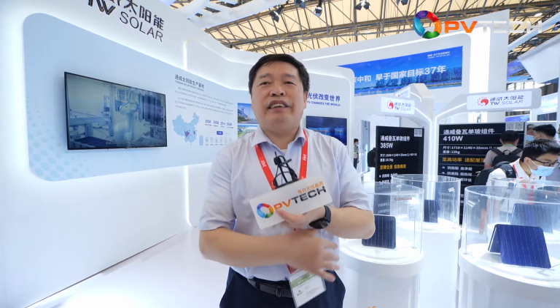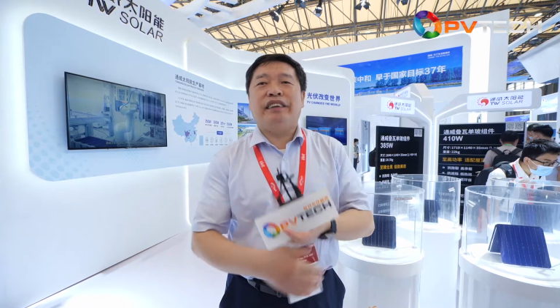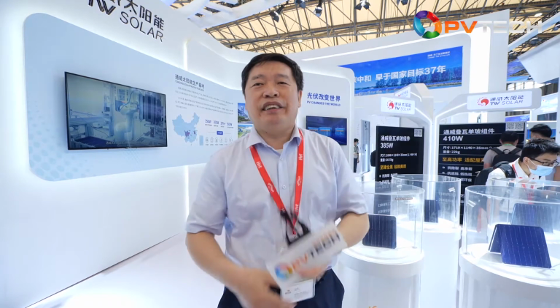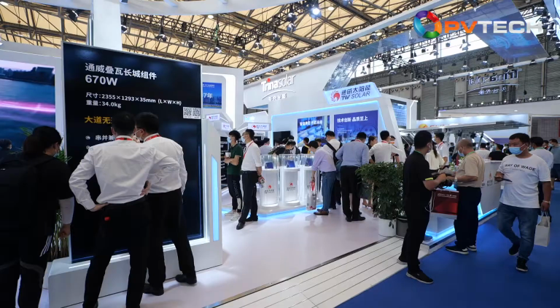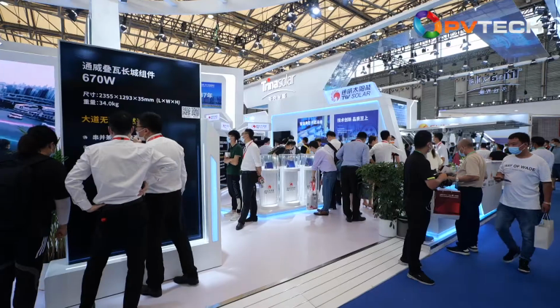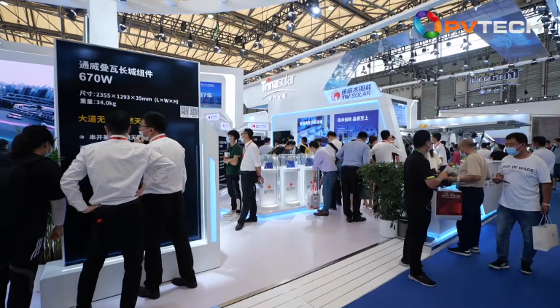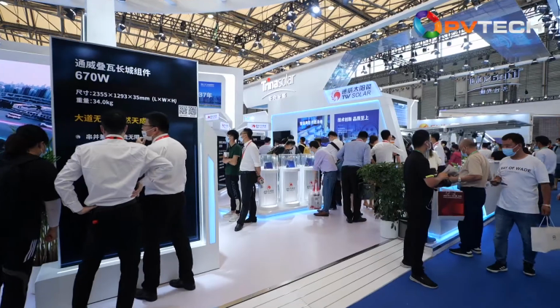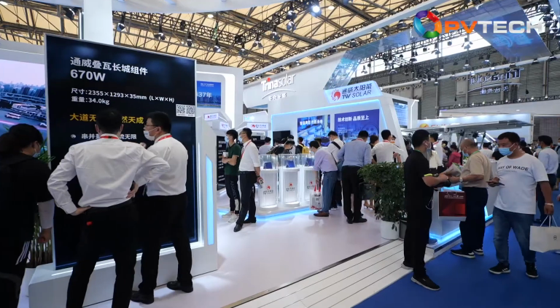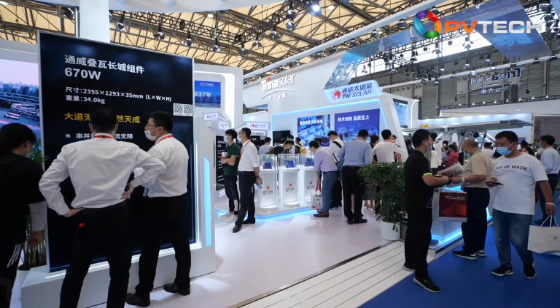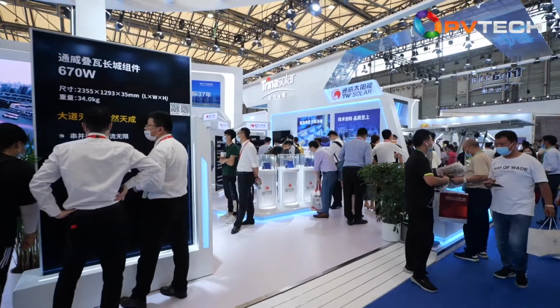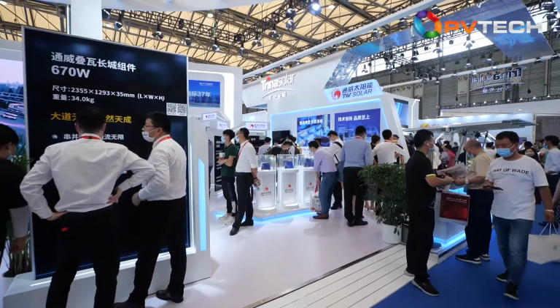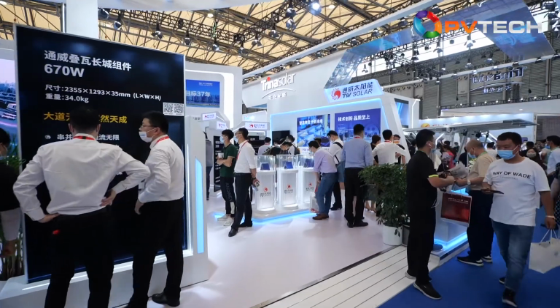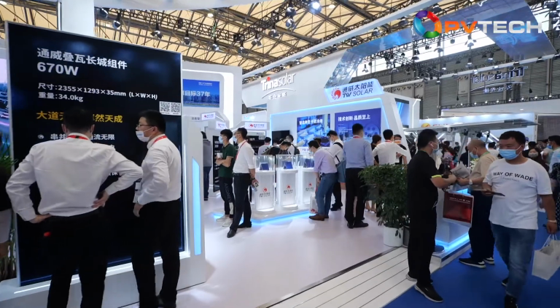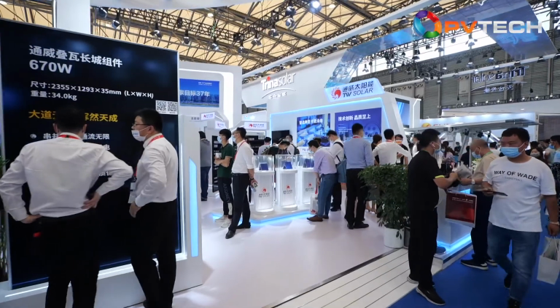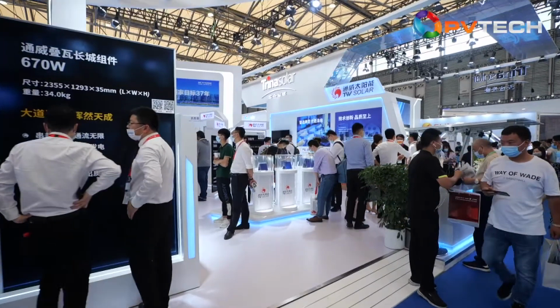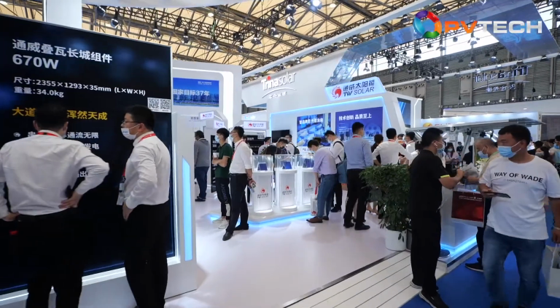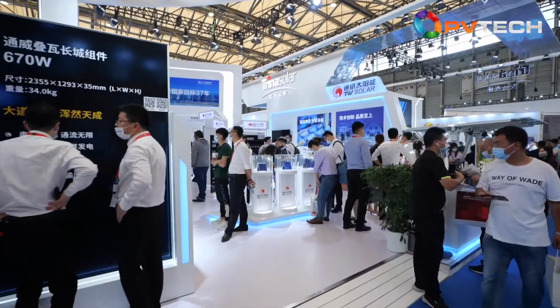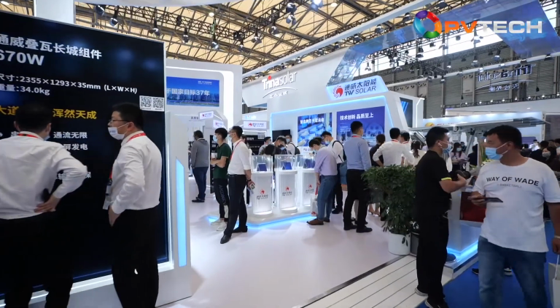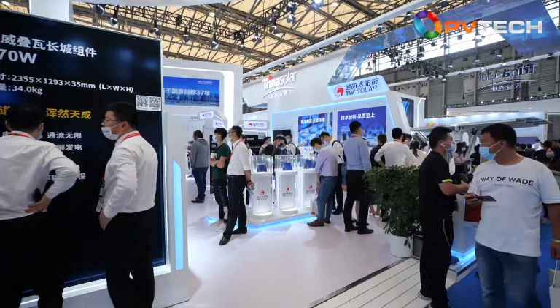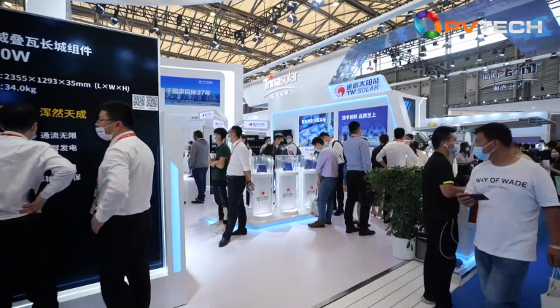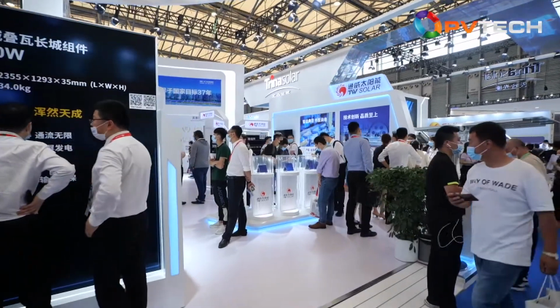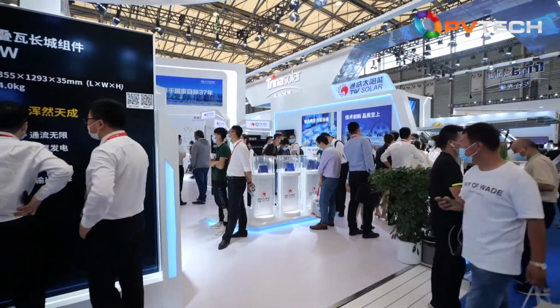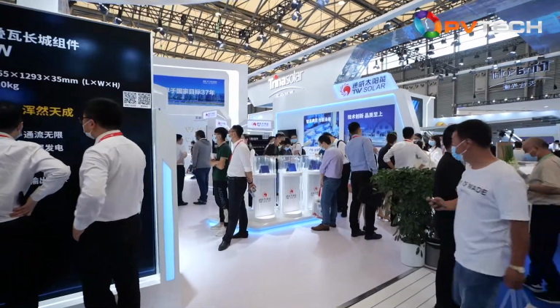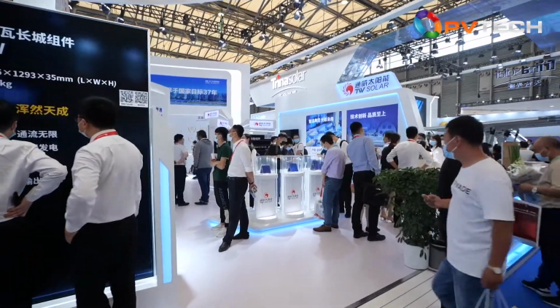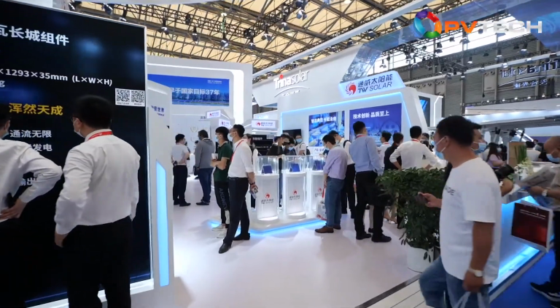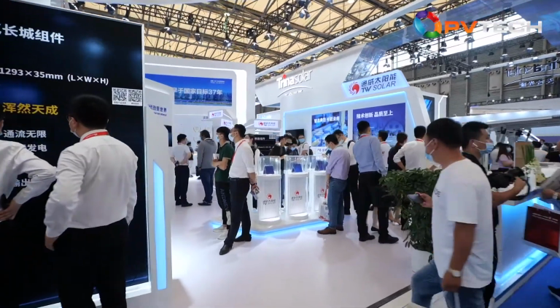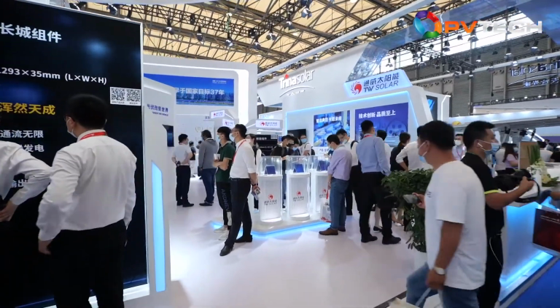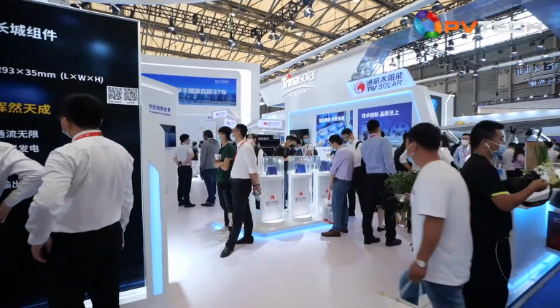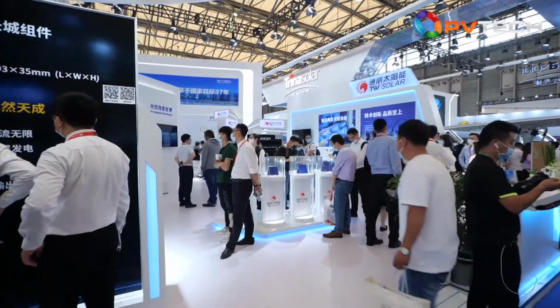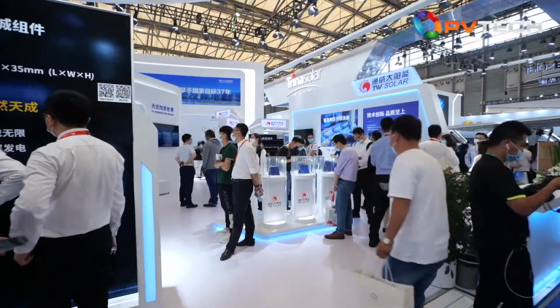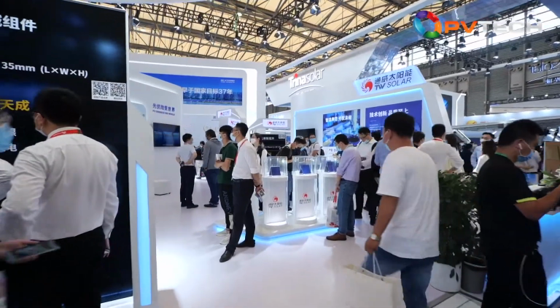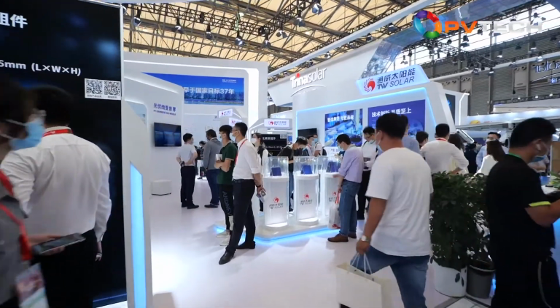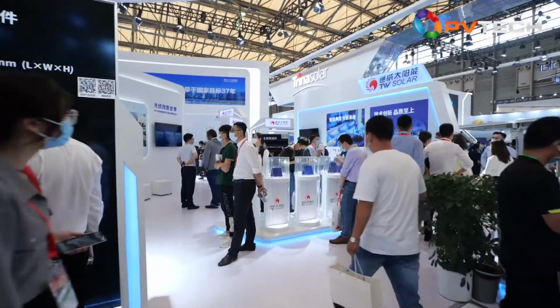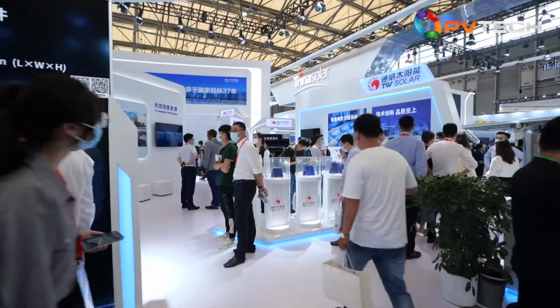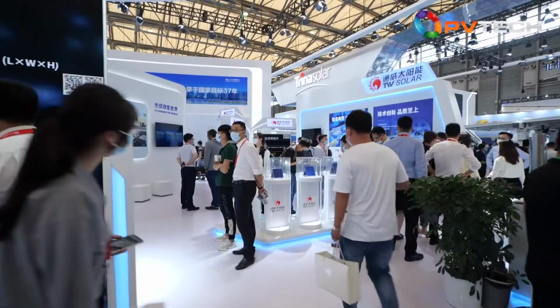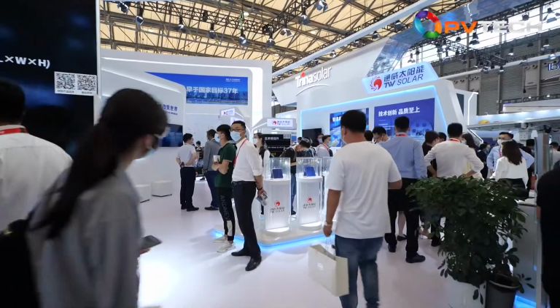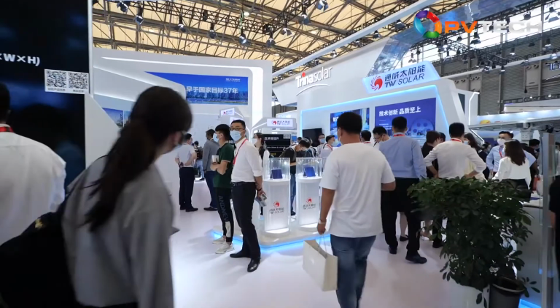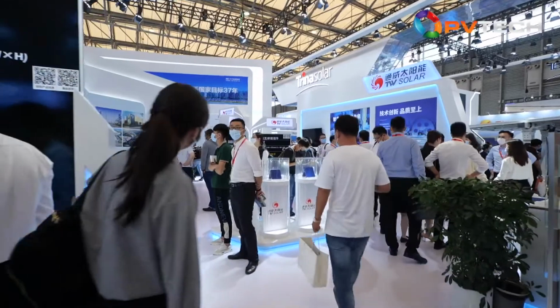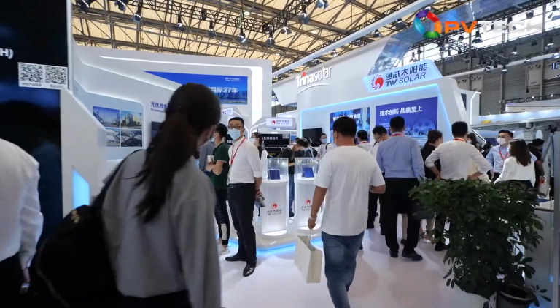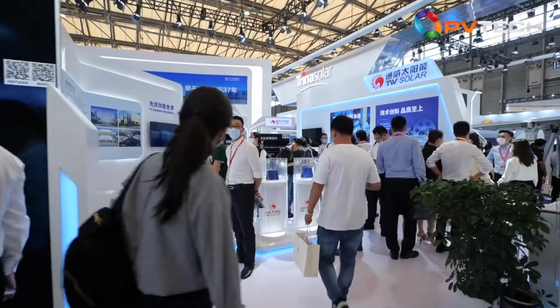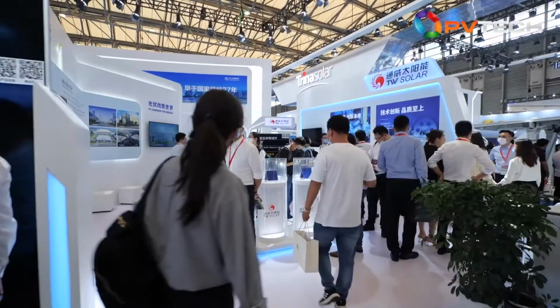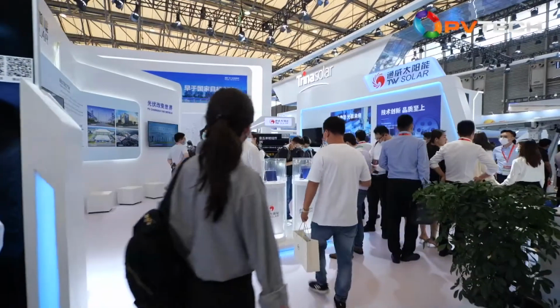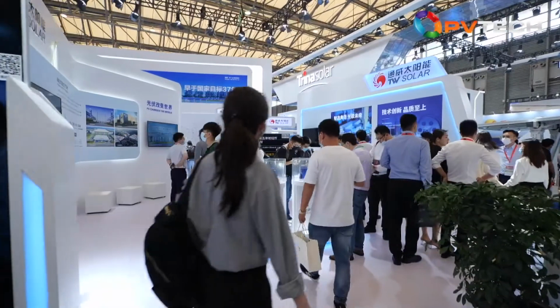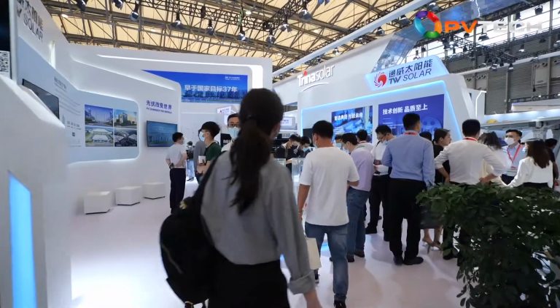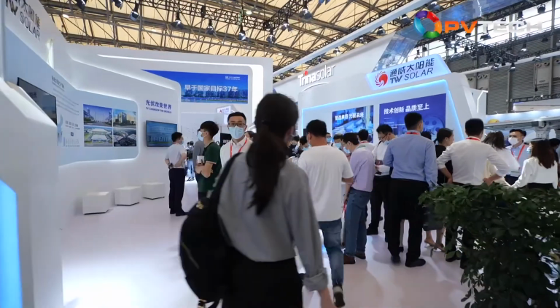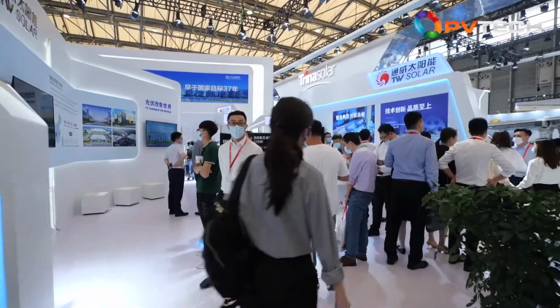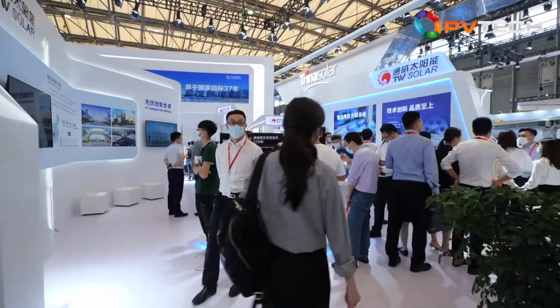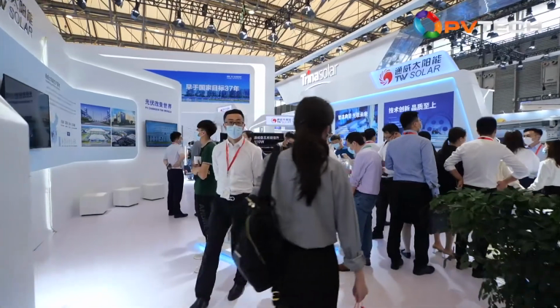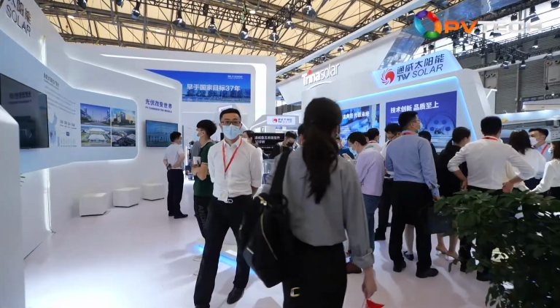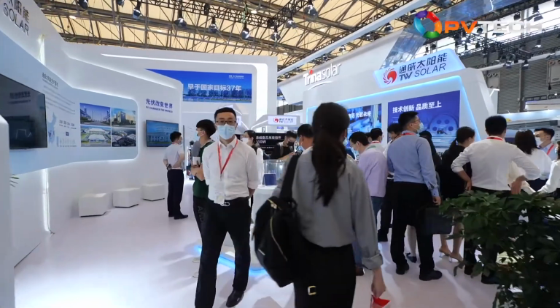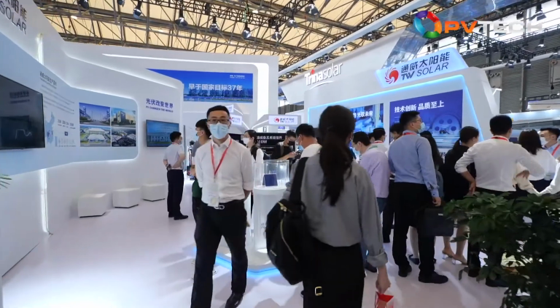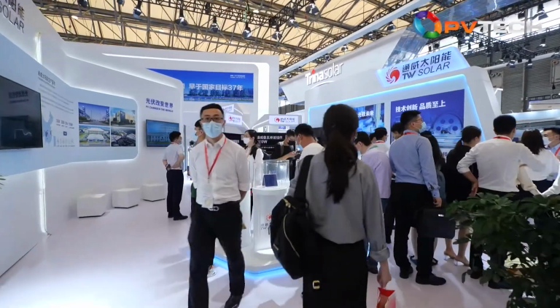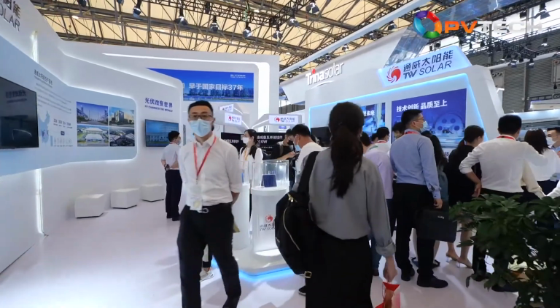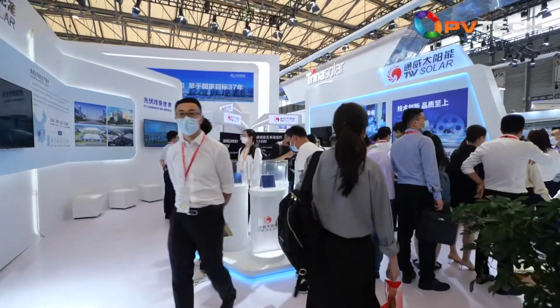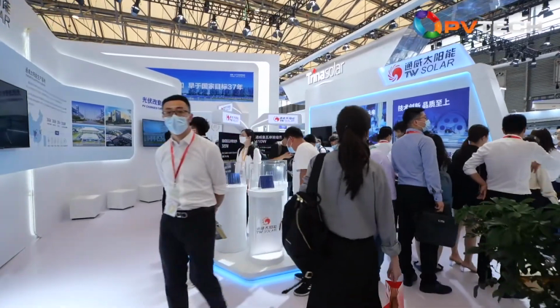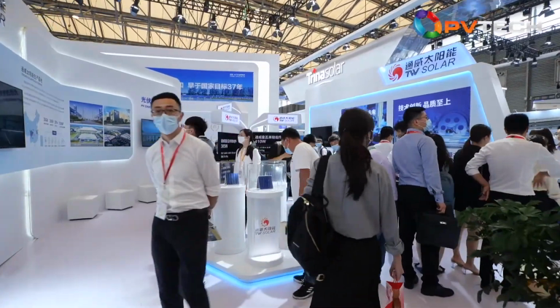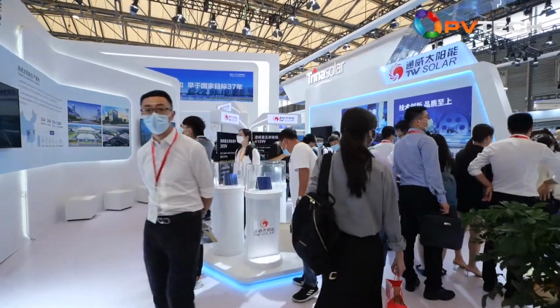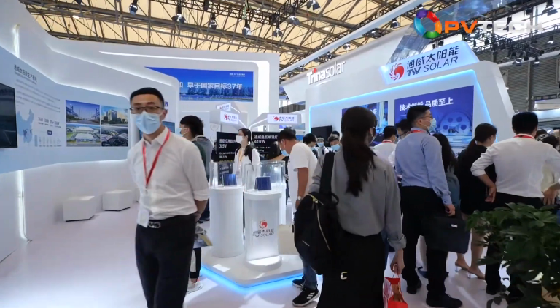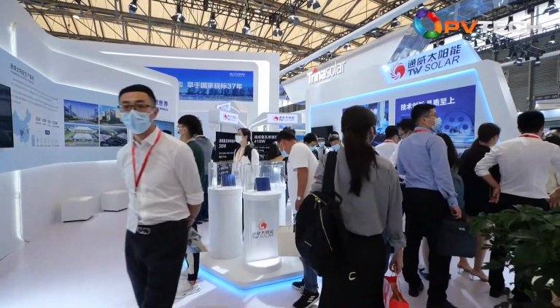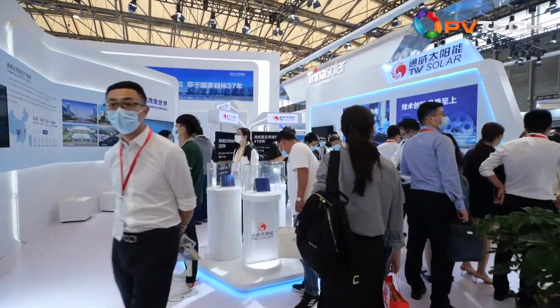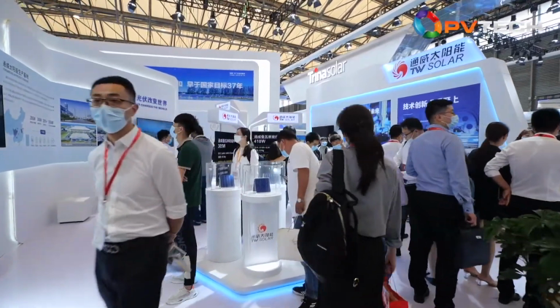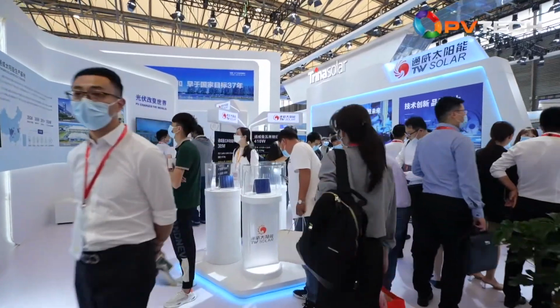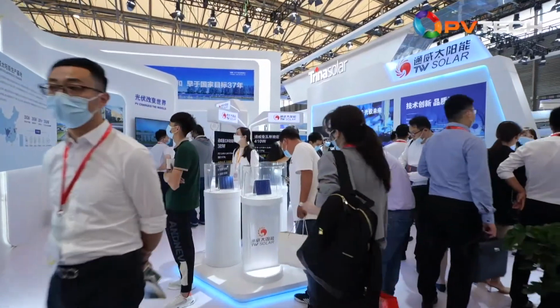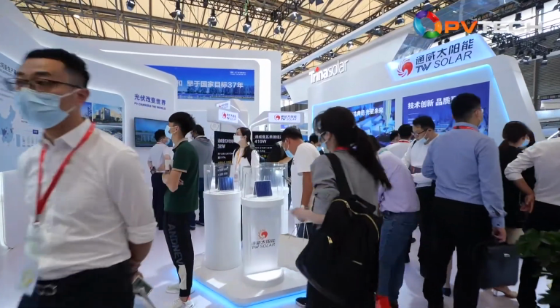The products Mr. Liu just mentioned in the interview are all on display here. Let's take a closer look at them.